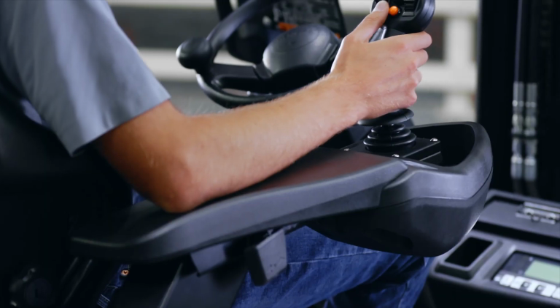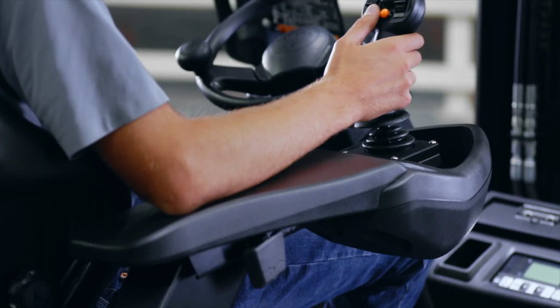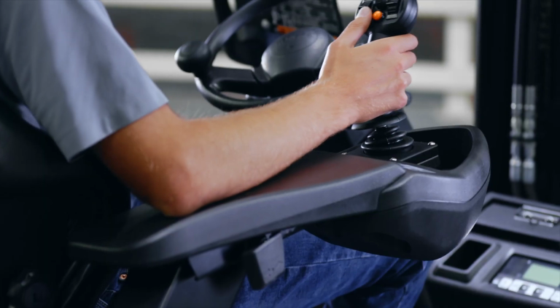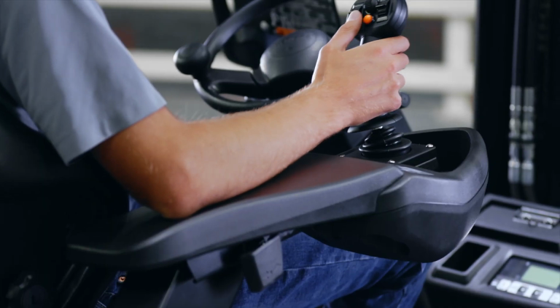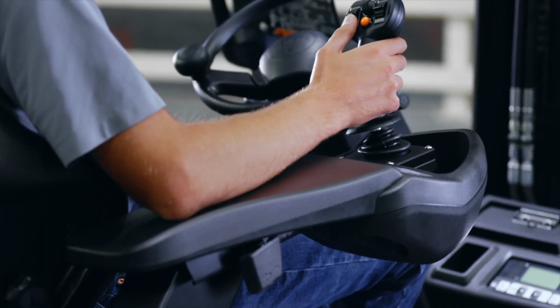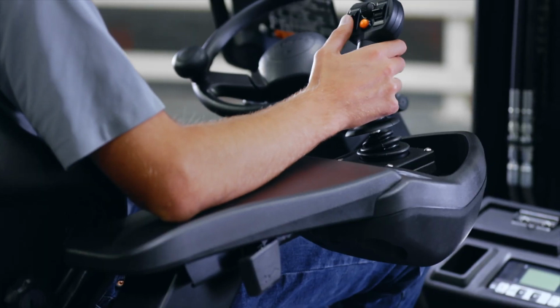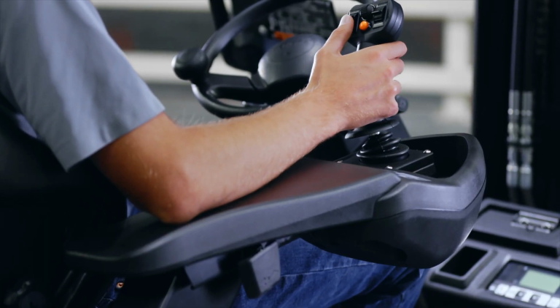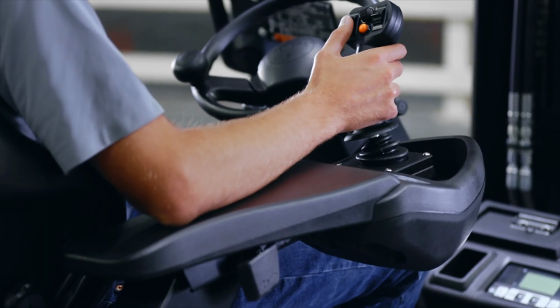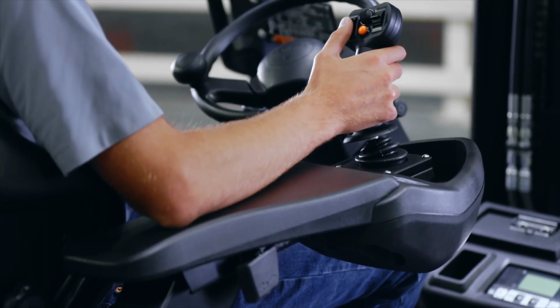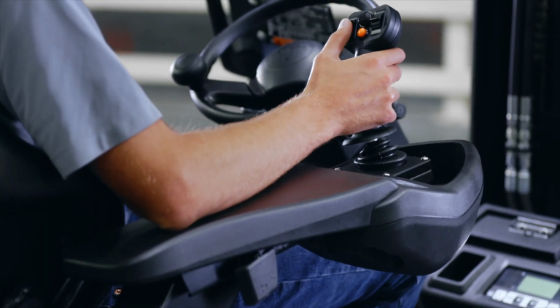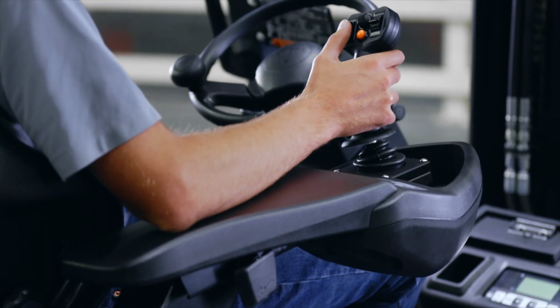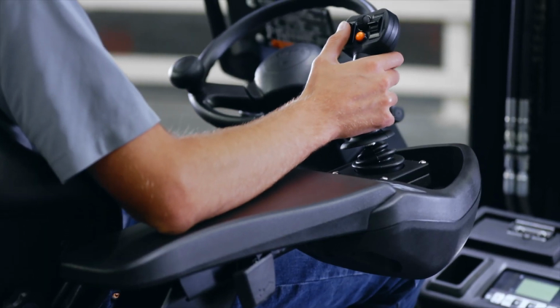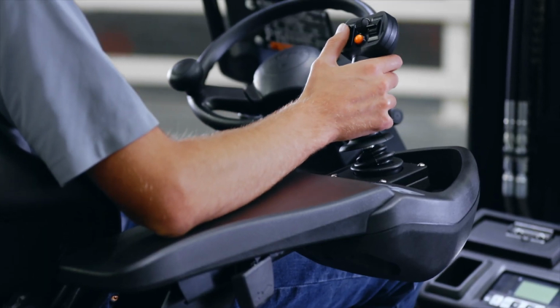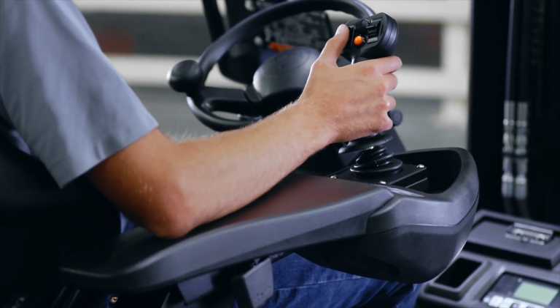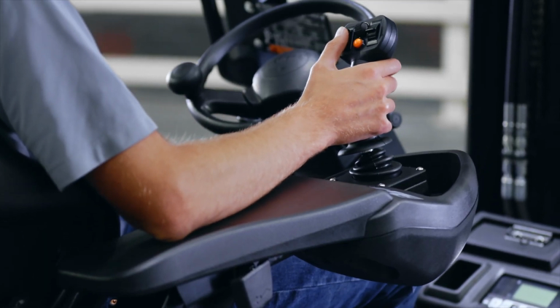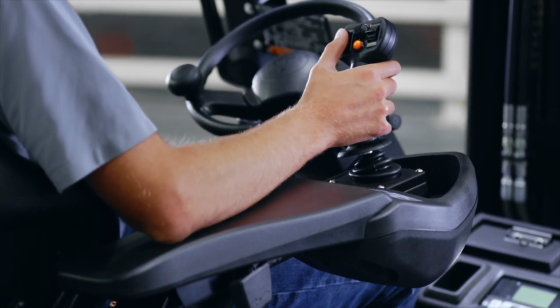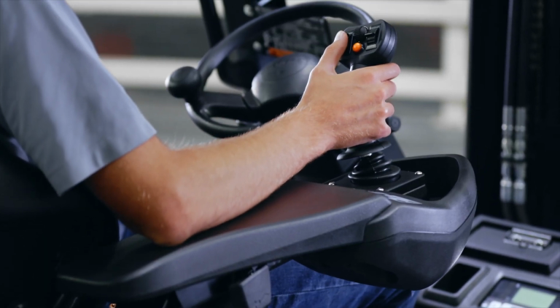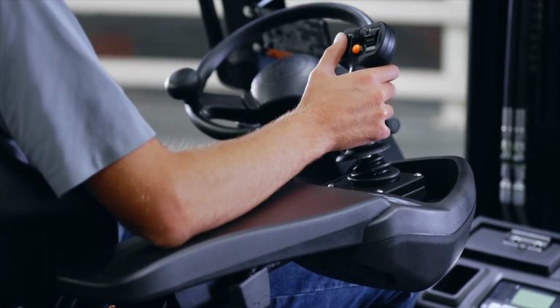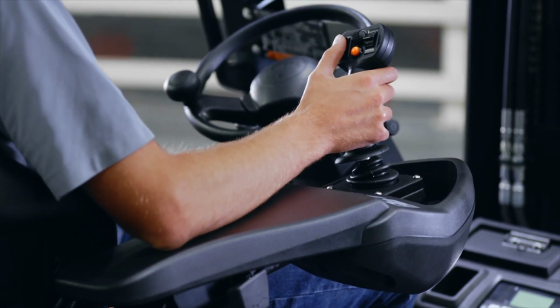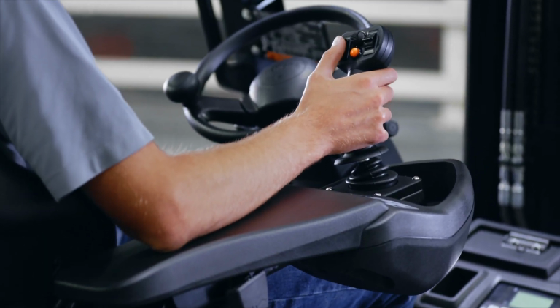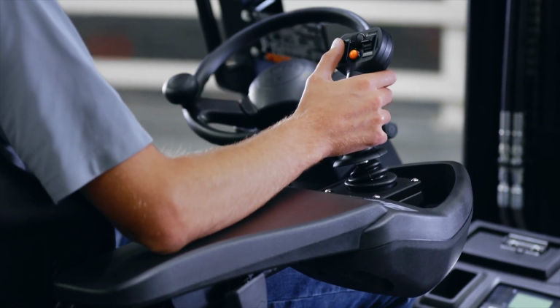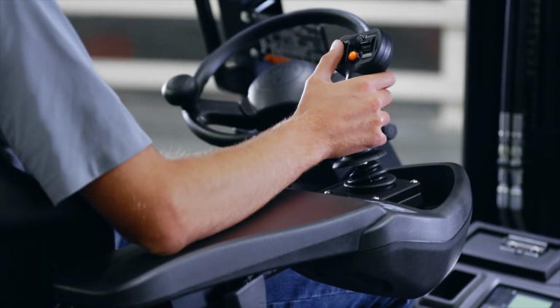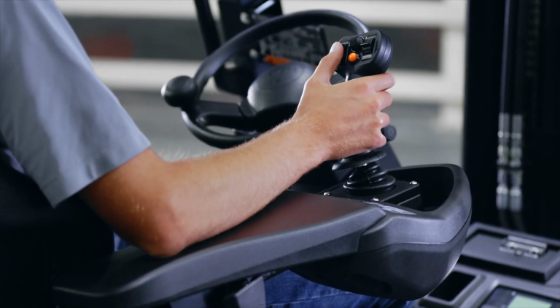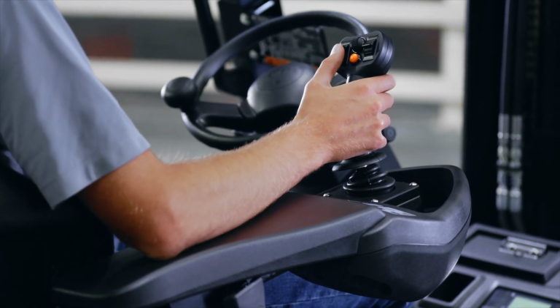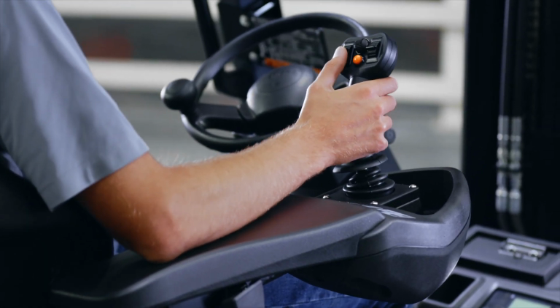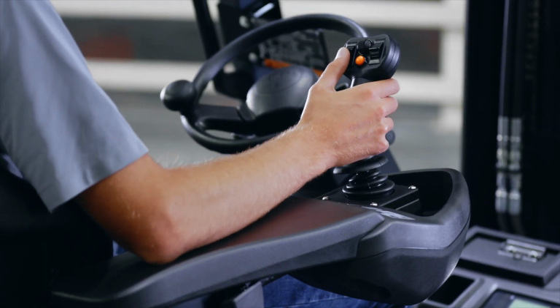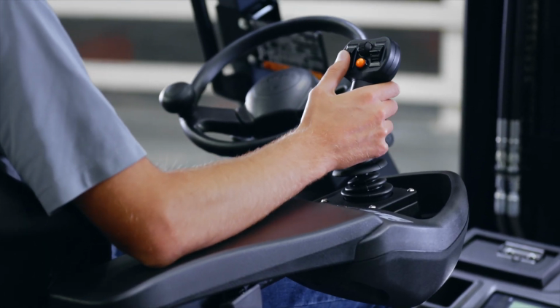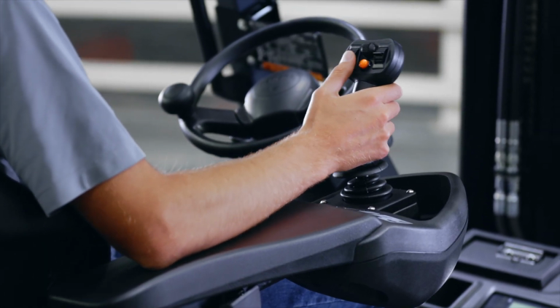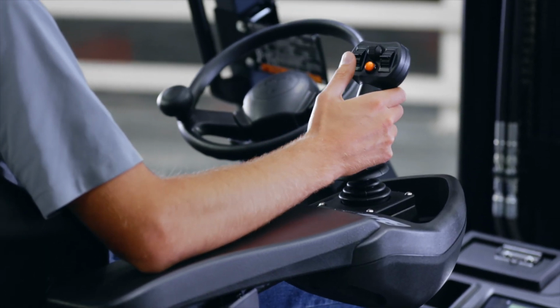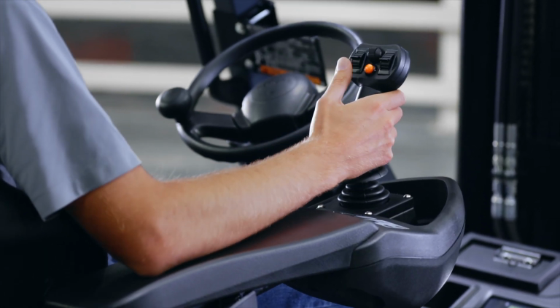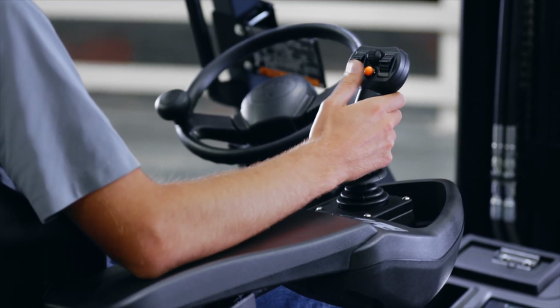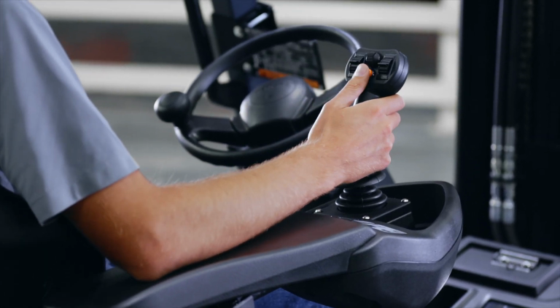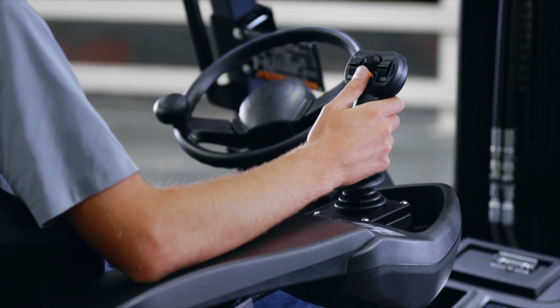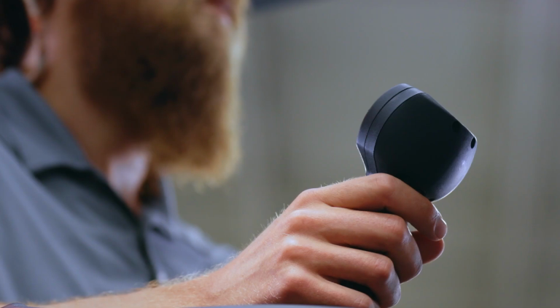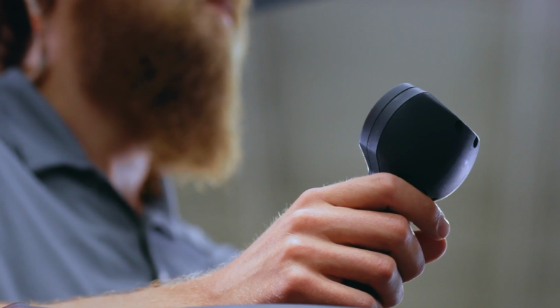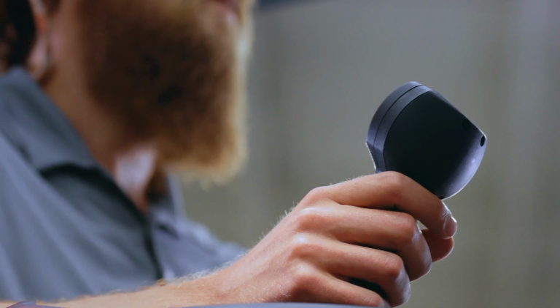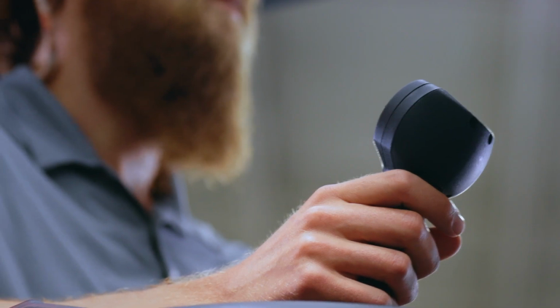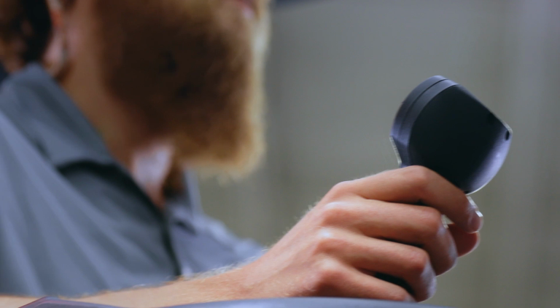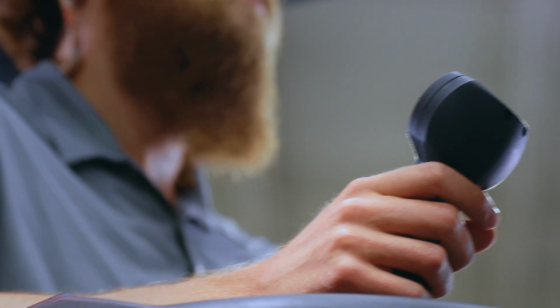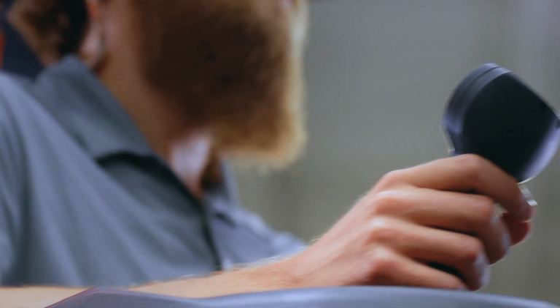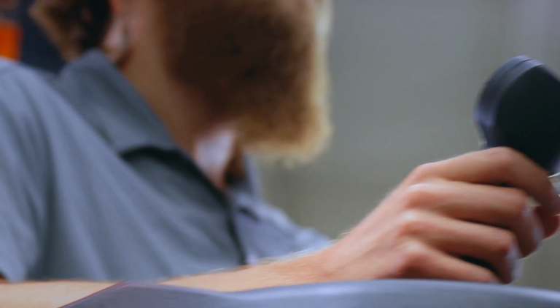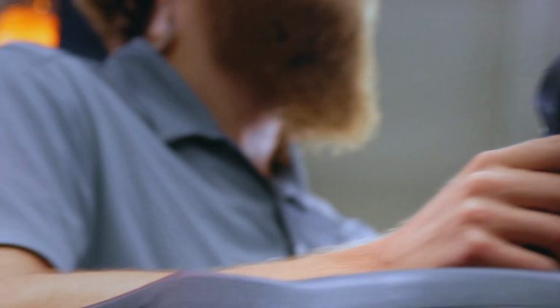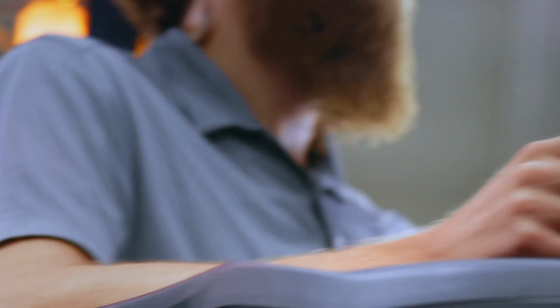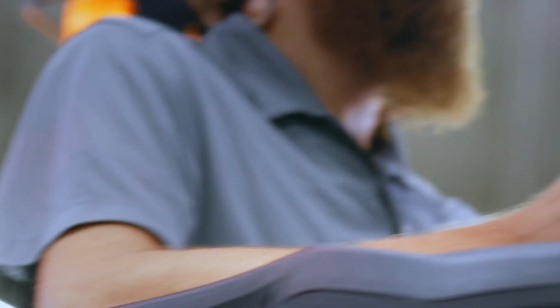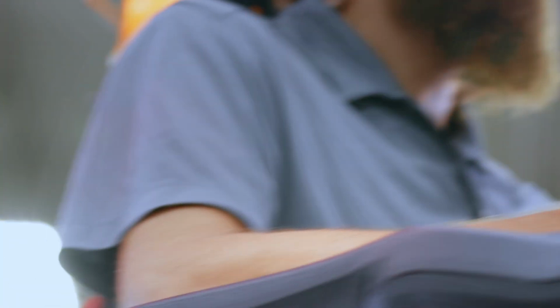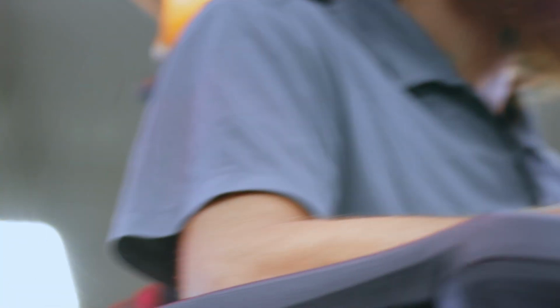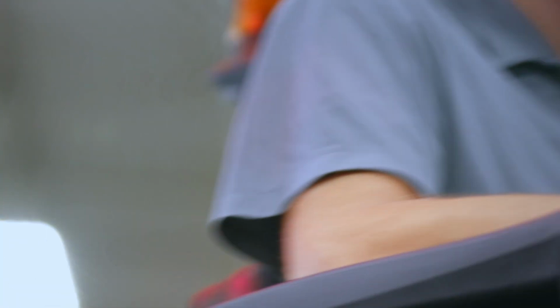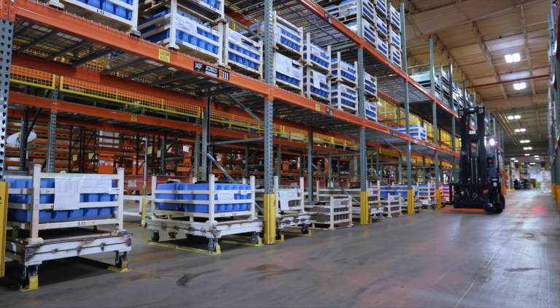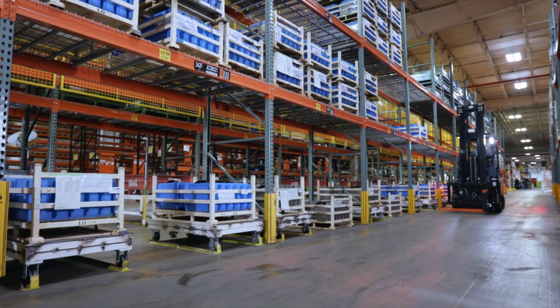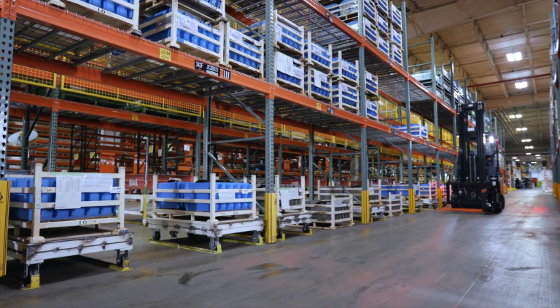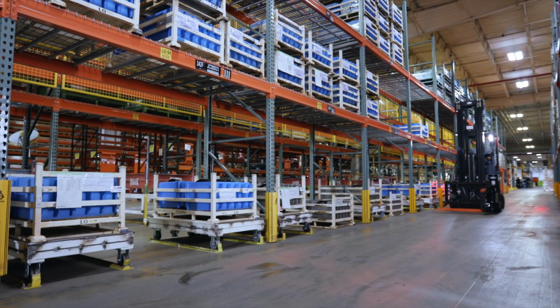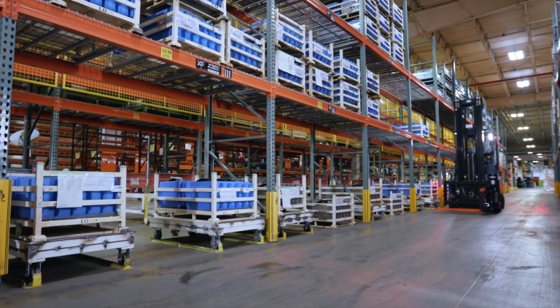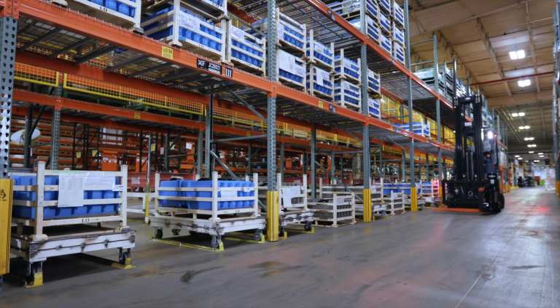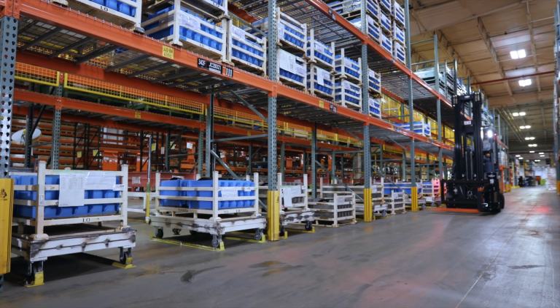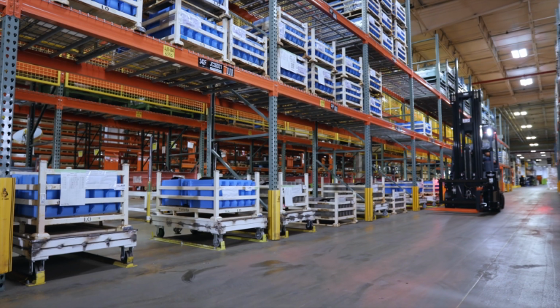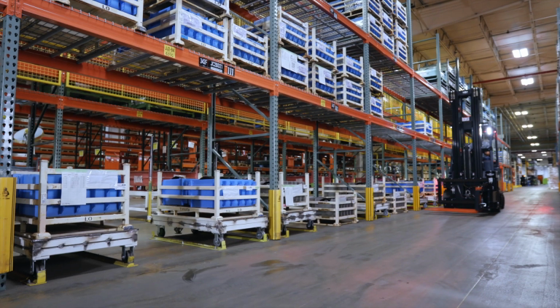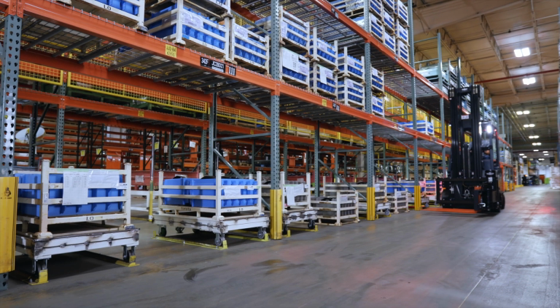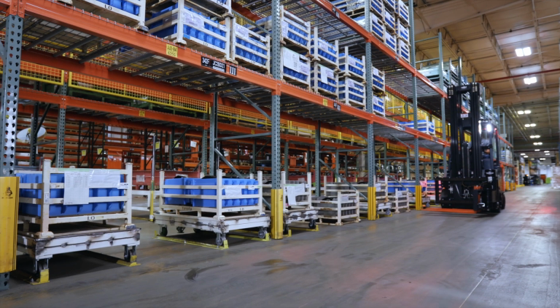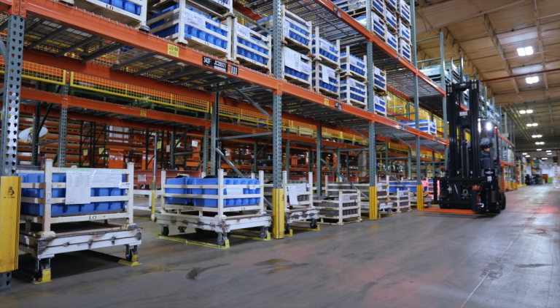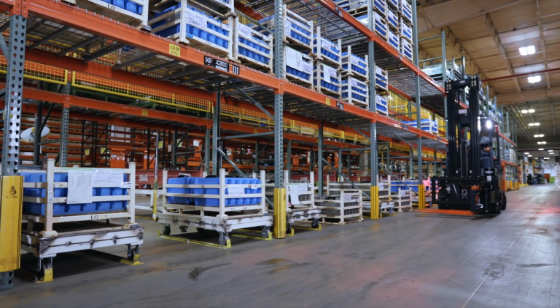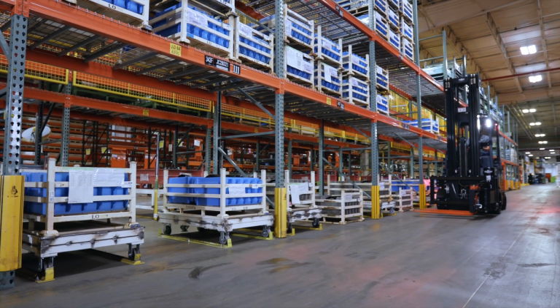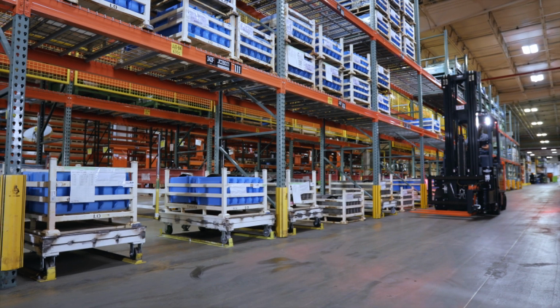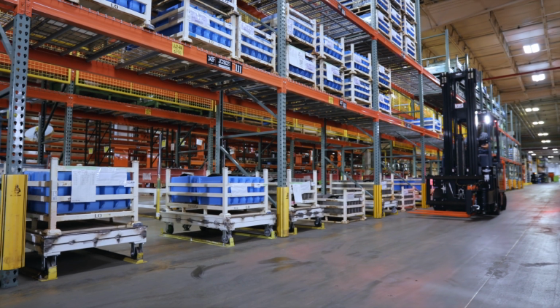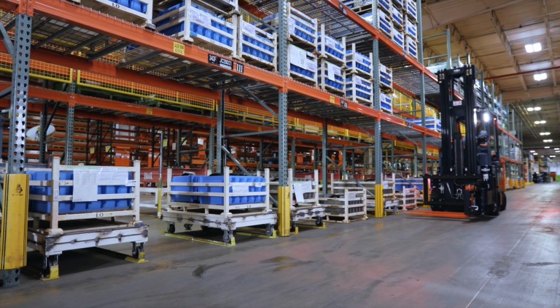The Easy Control Joystick from Toyota — empowering operators to reach new heights of efficiency and productivity.